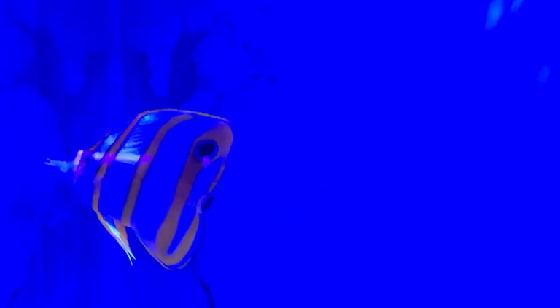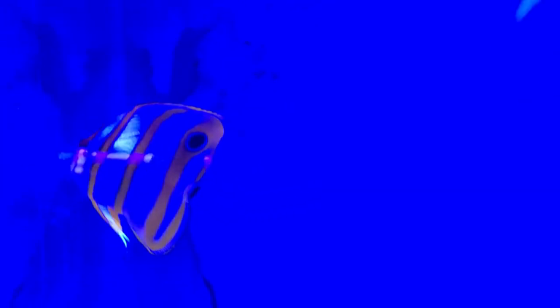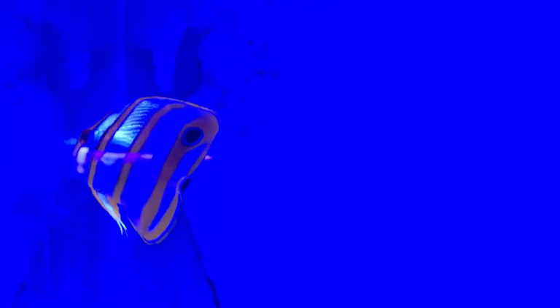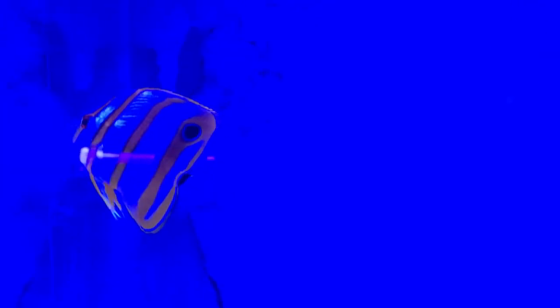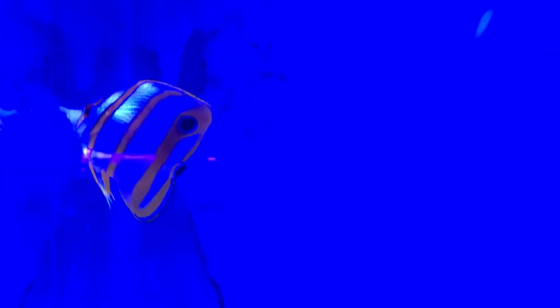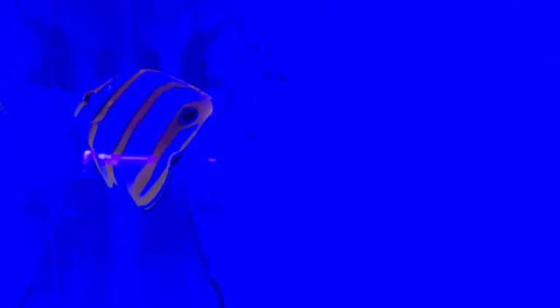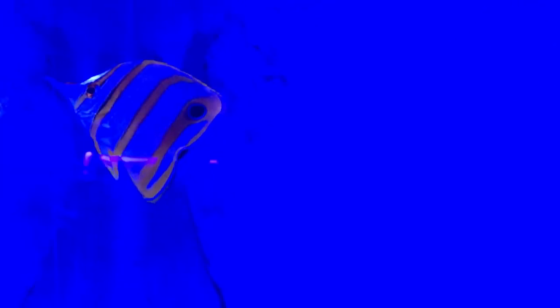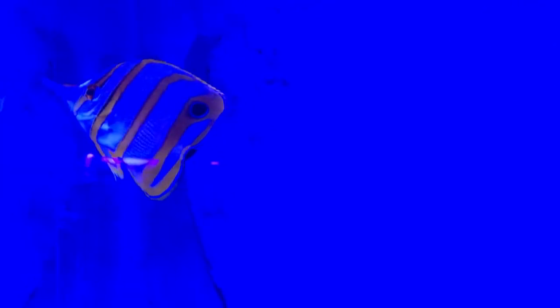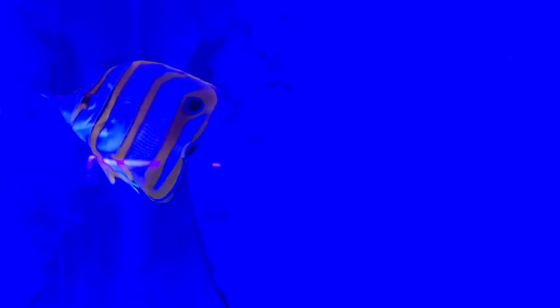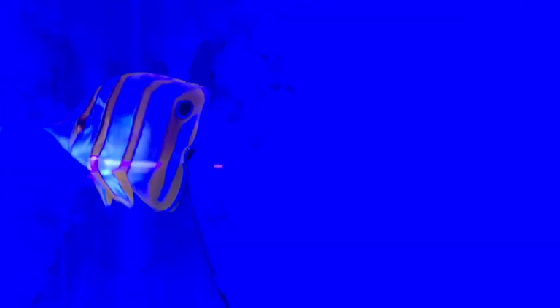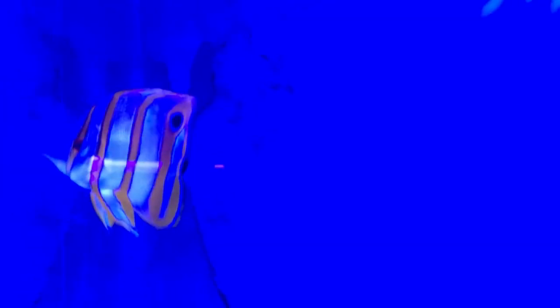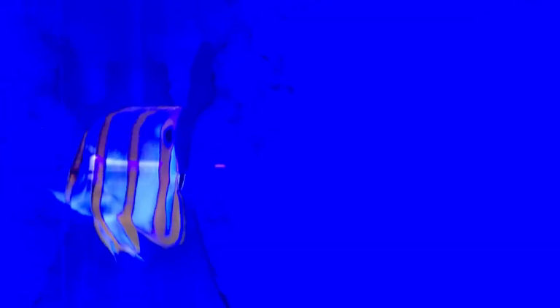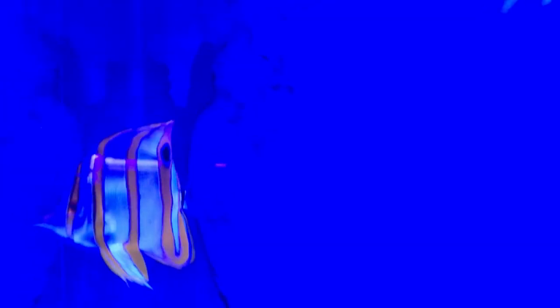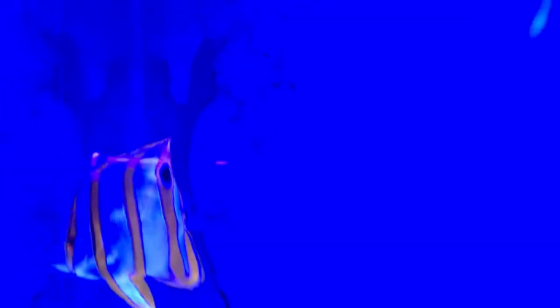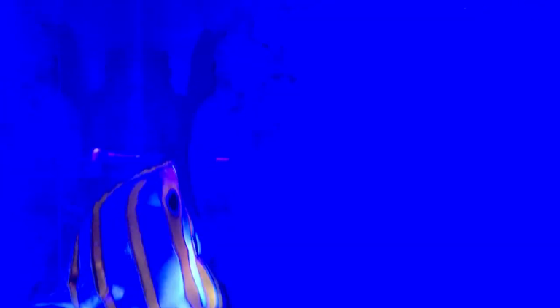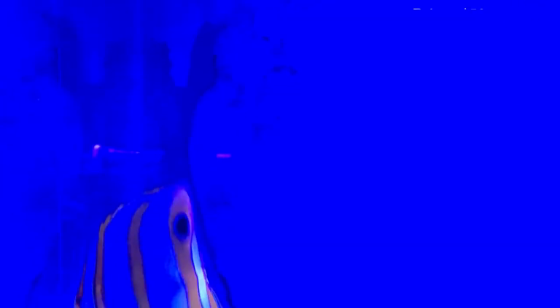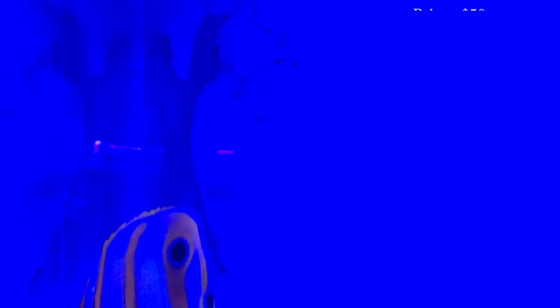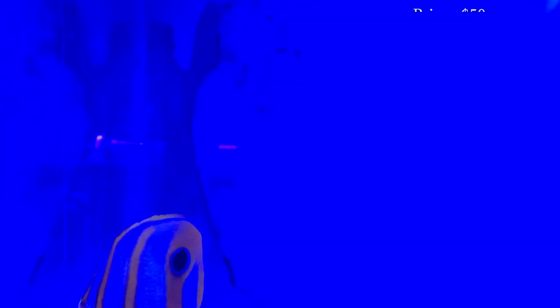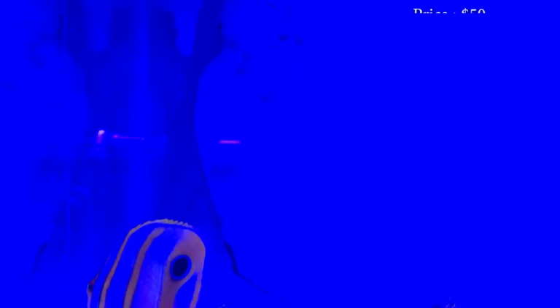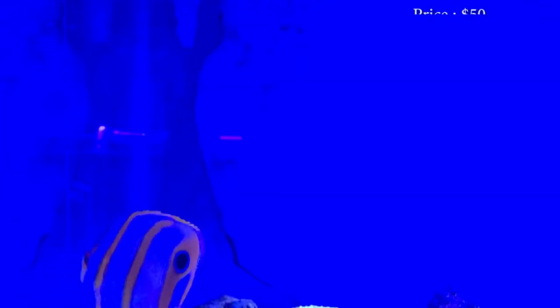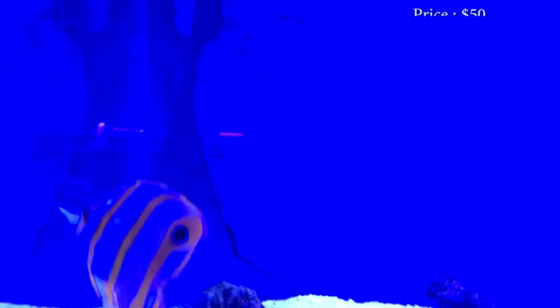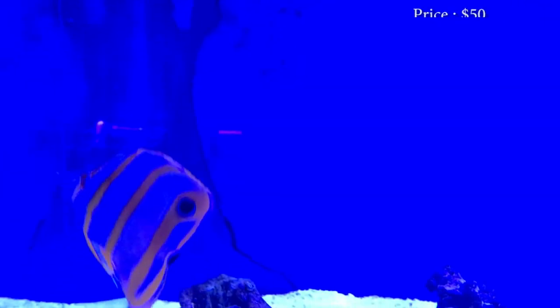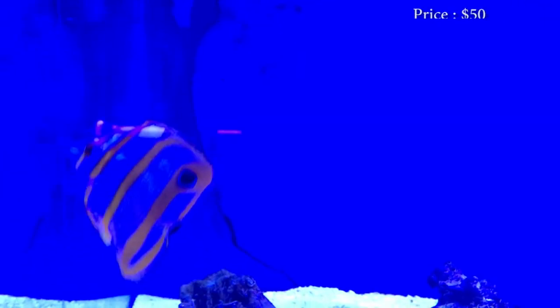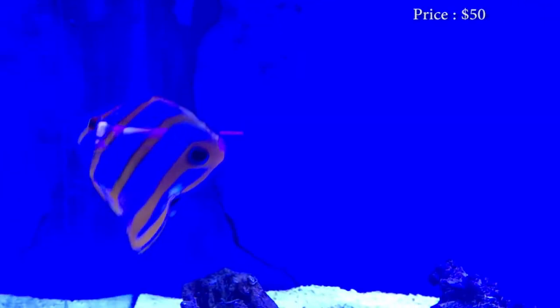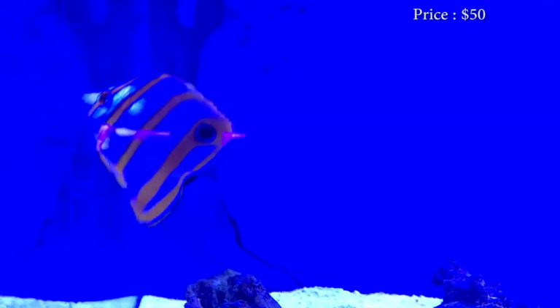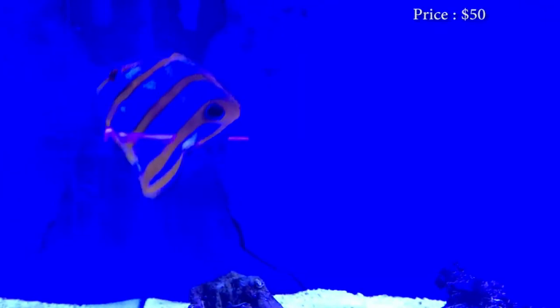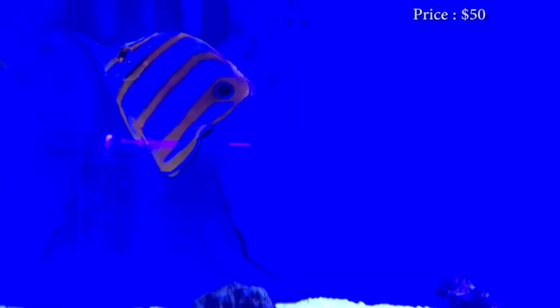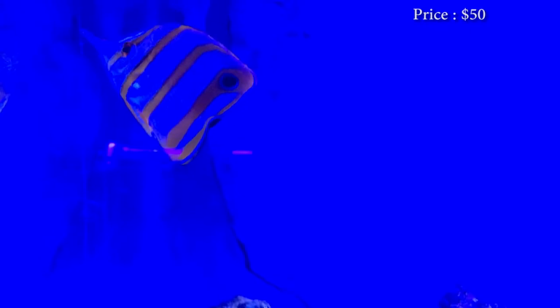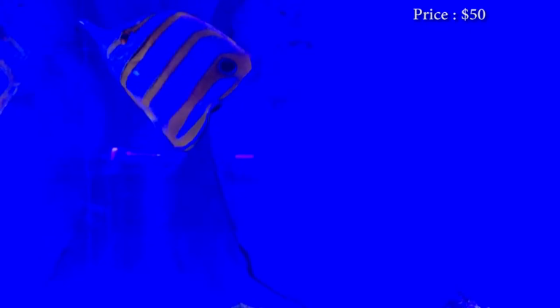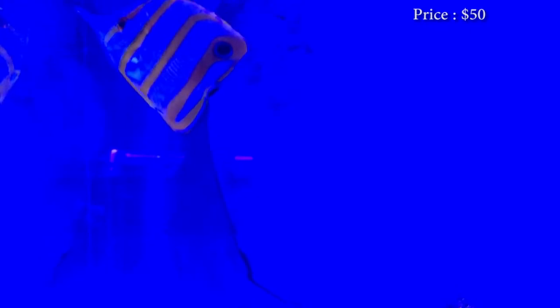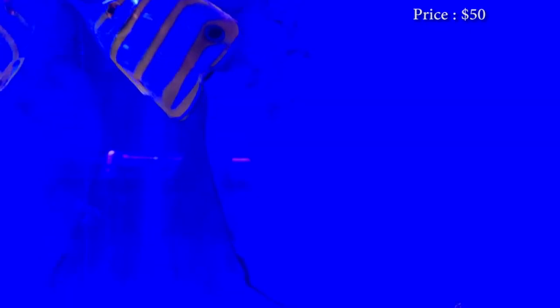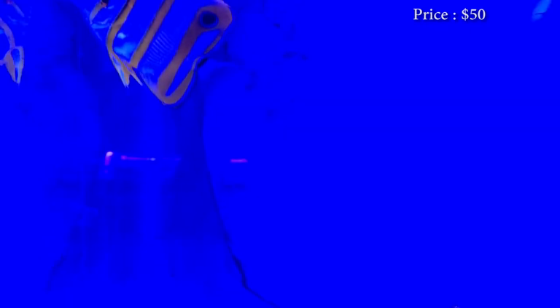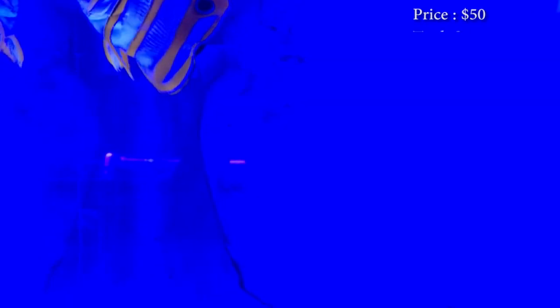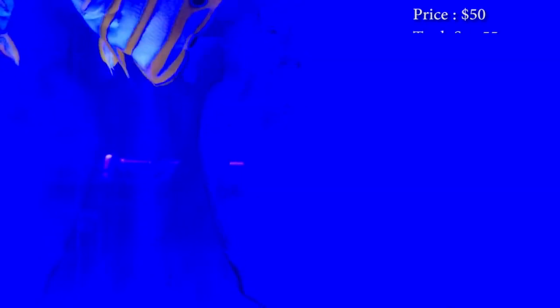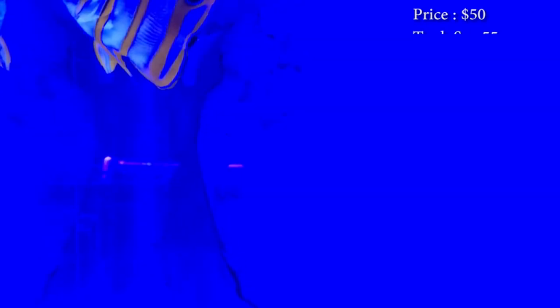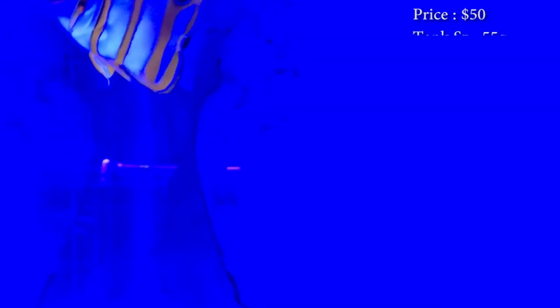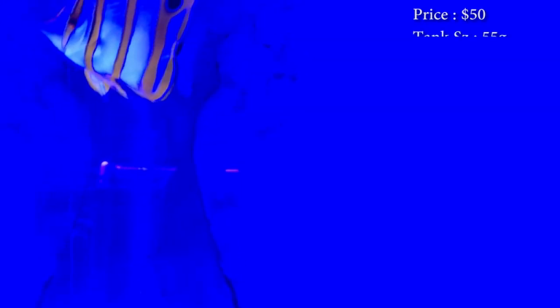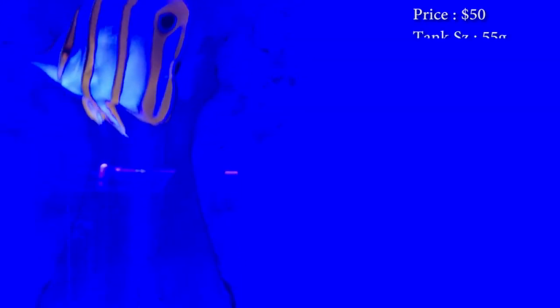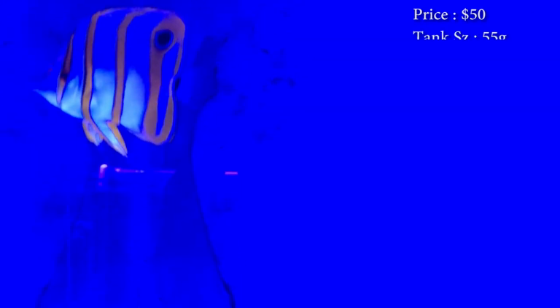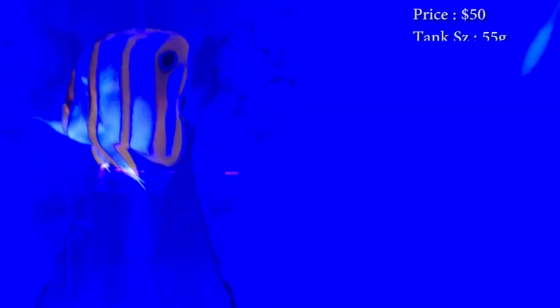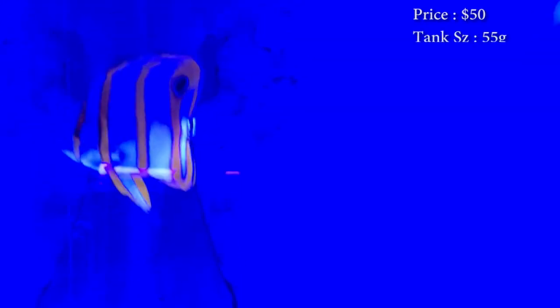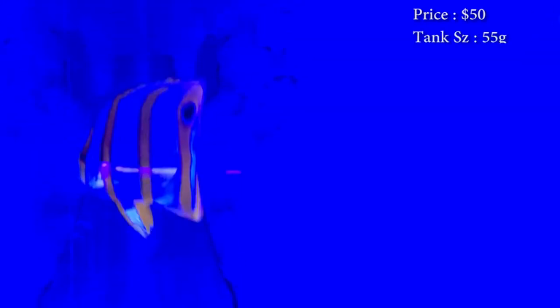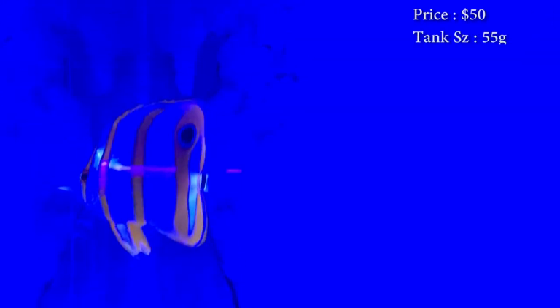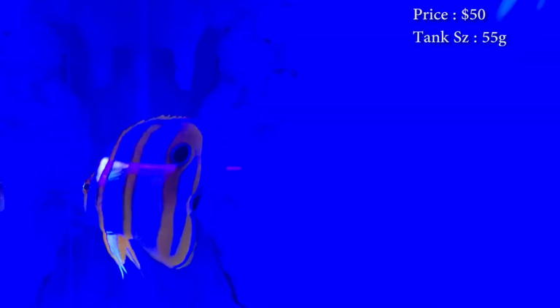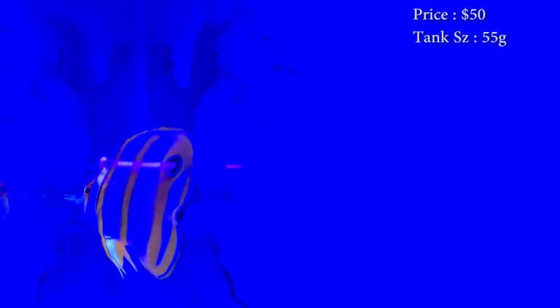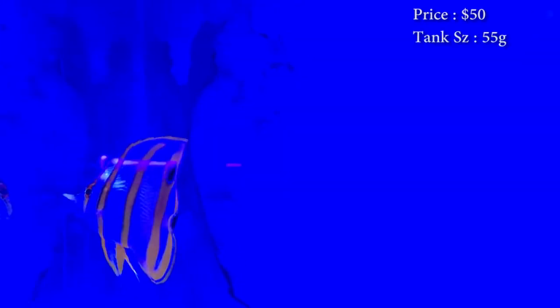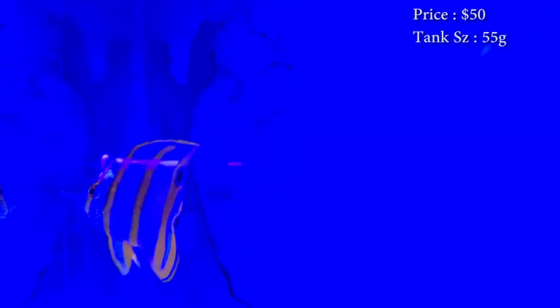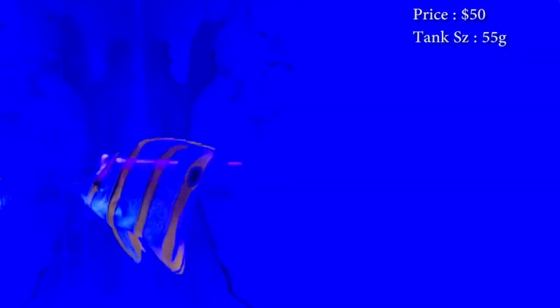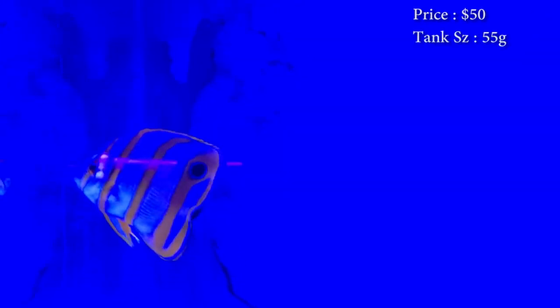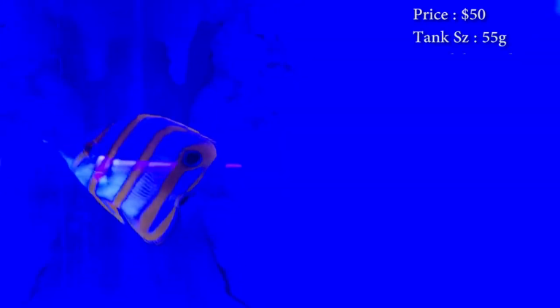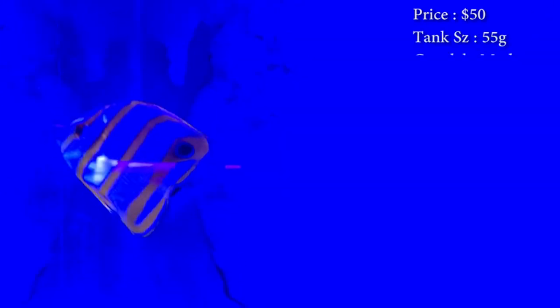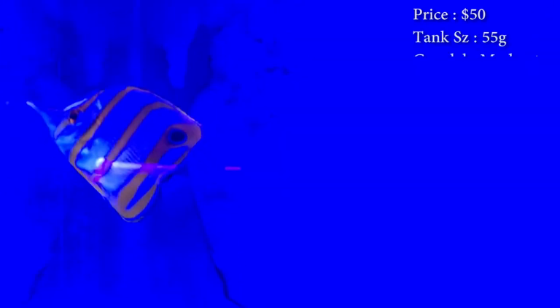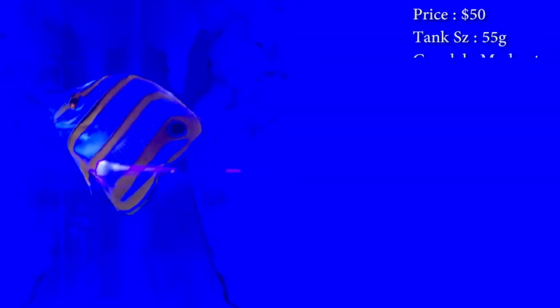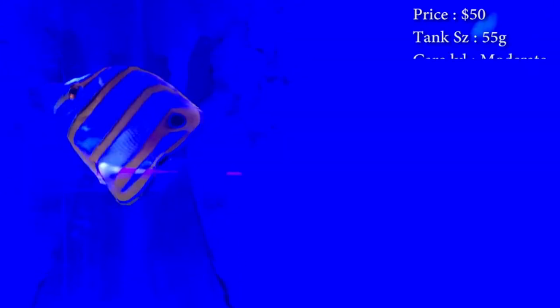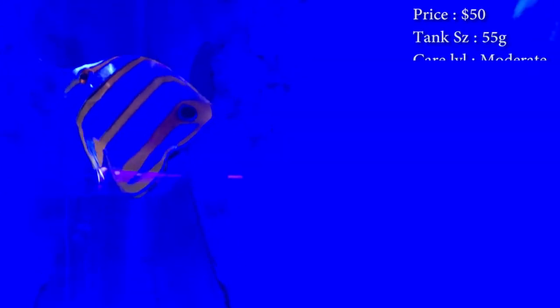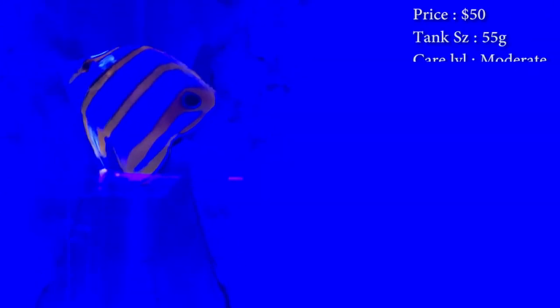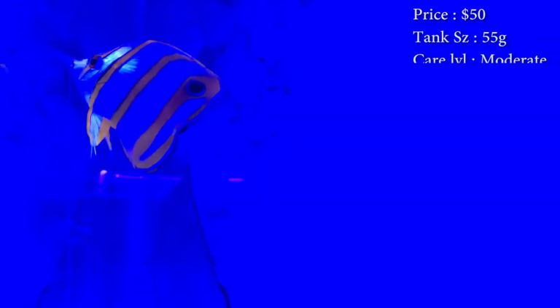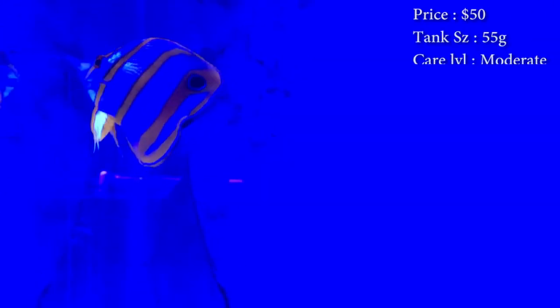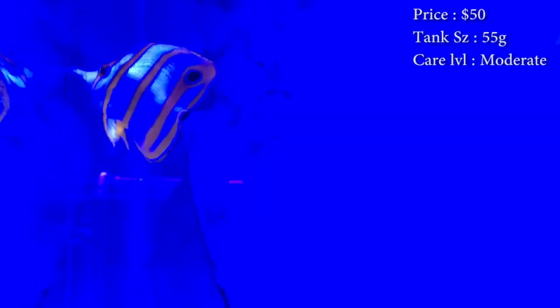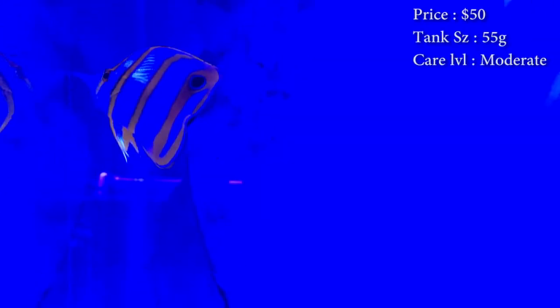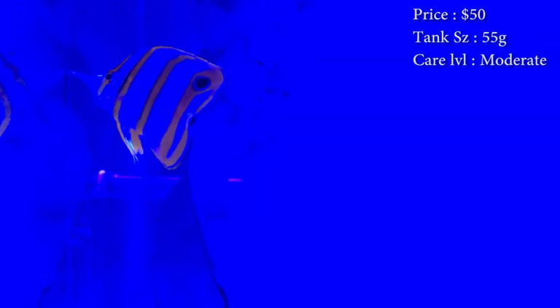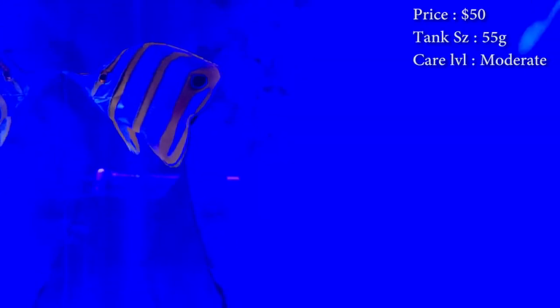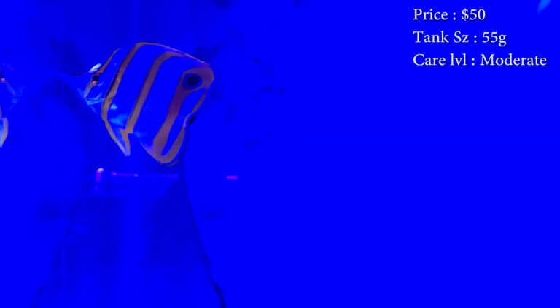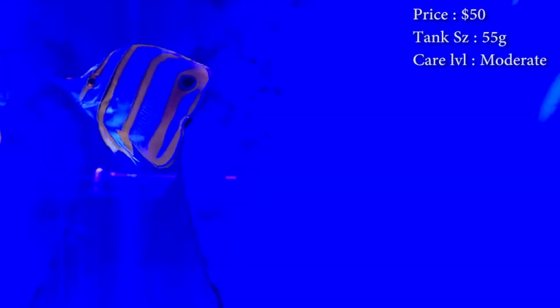Prices you'll spend is about 50 bucks on them. Tank size, you'll need about a 55 gallon. Care level, he's moderate.